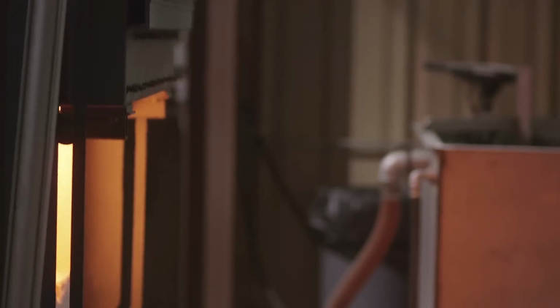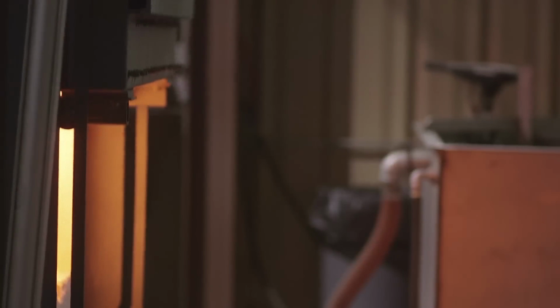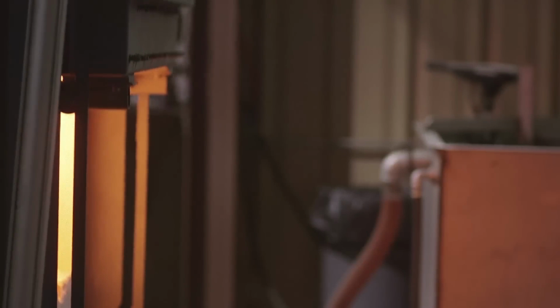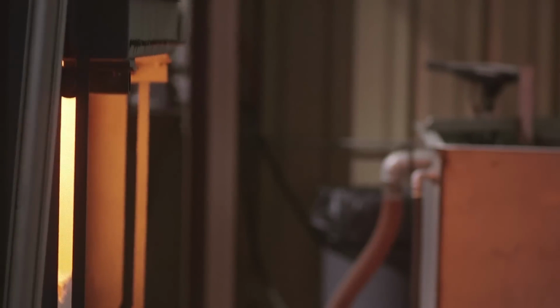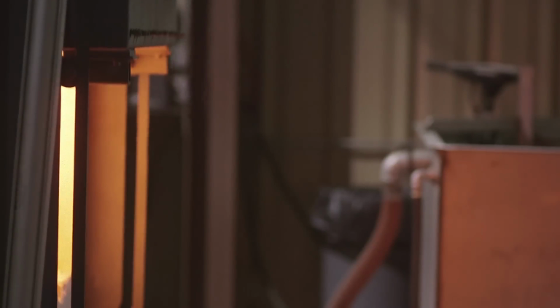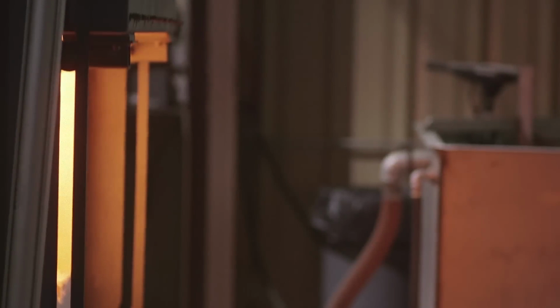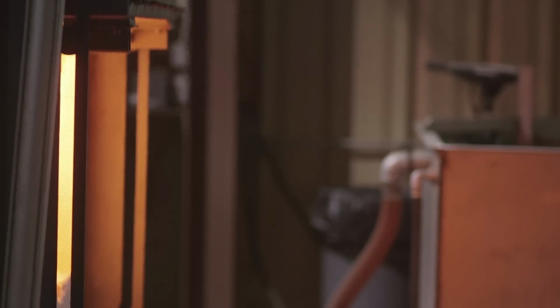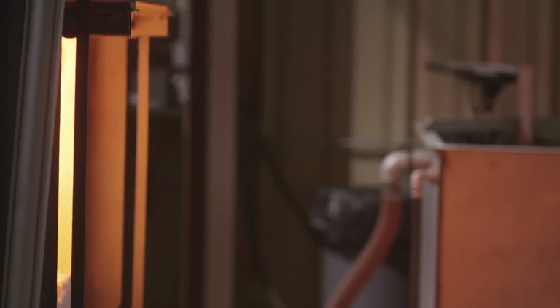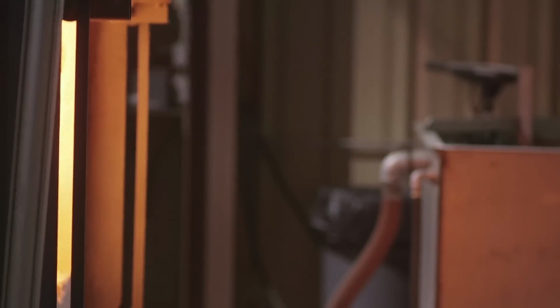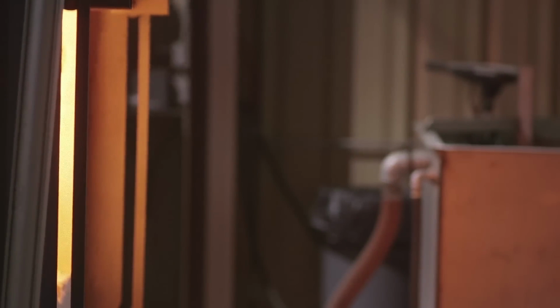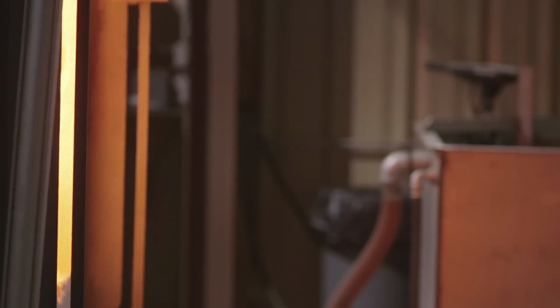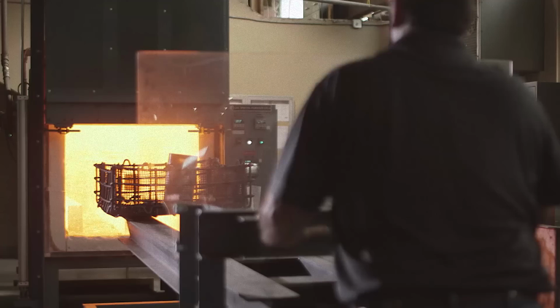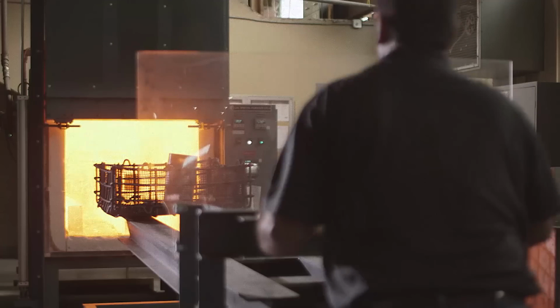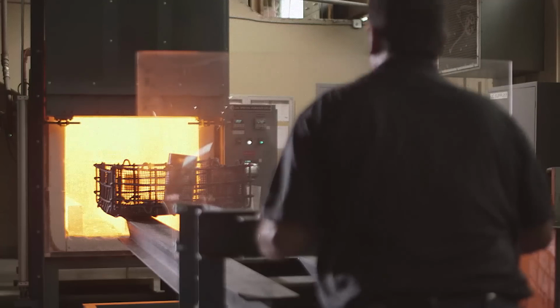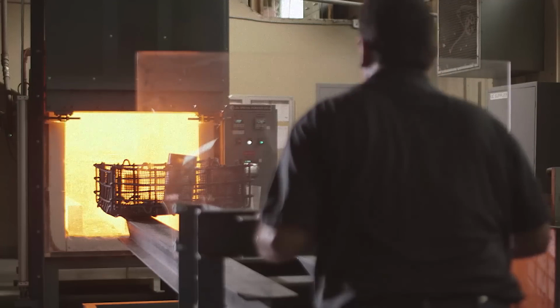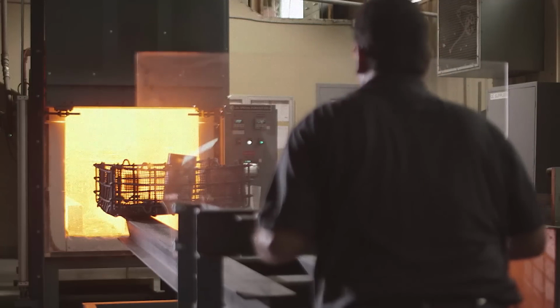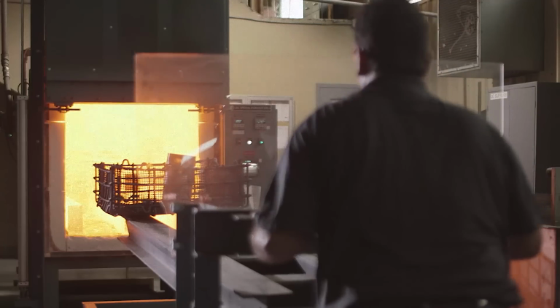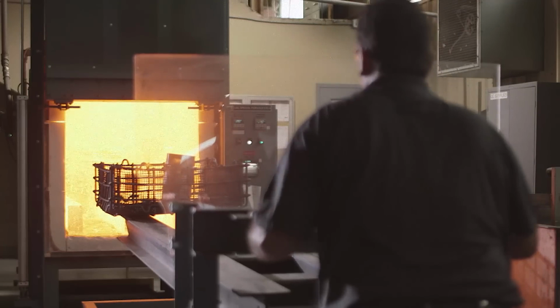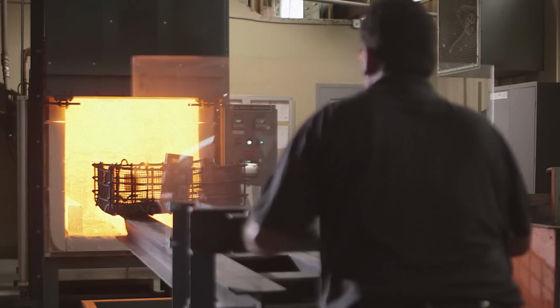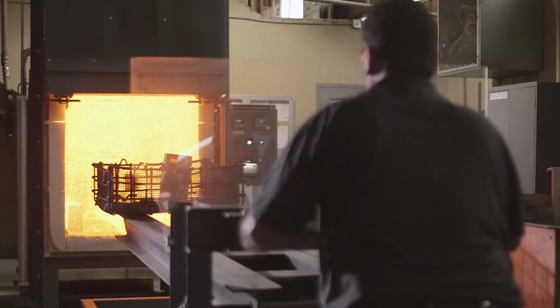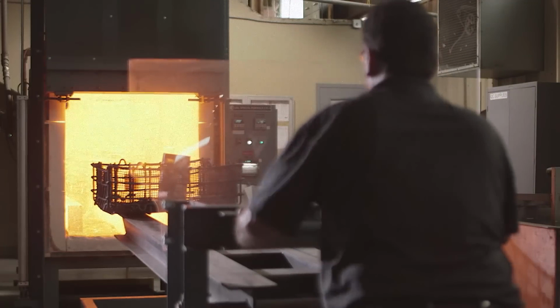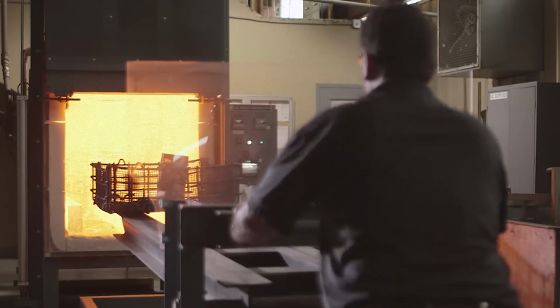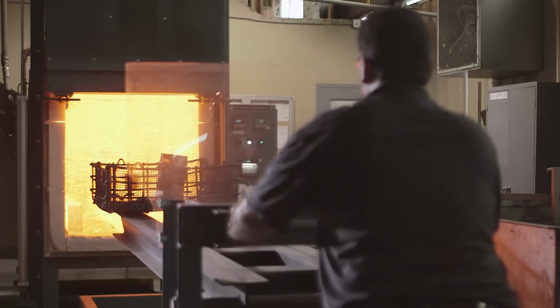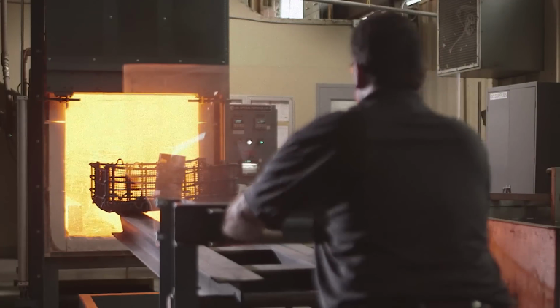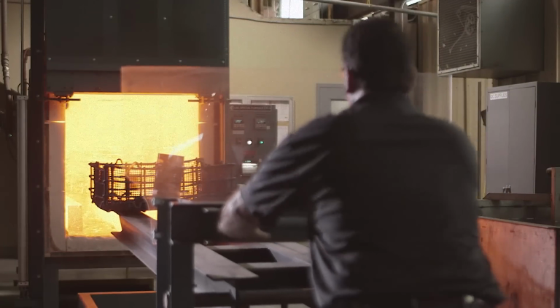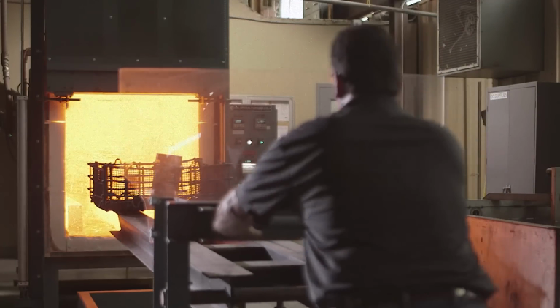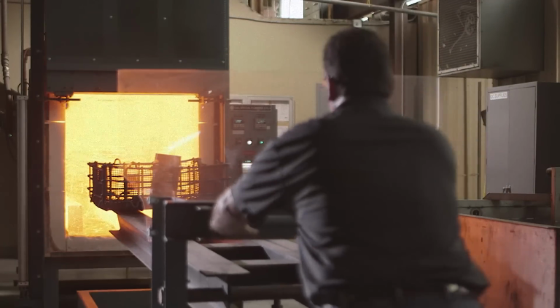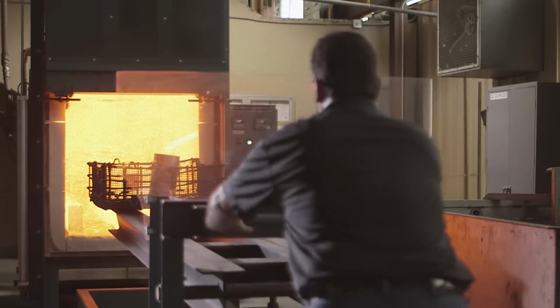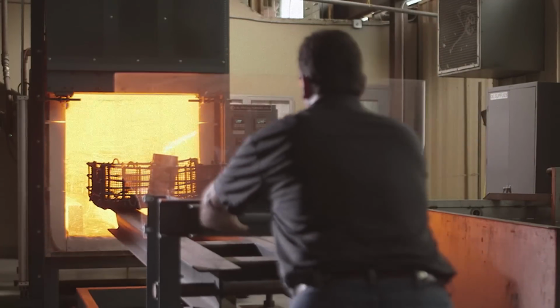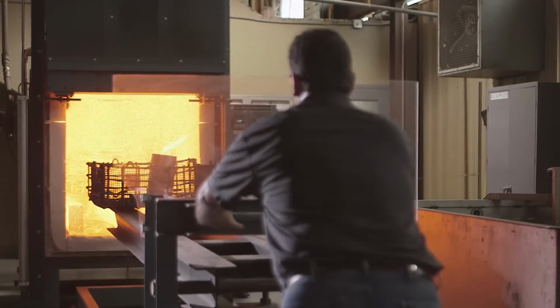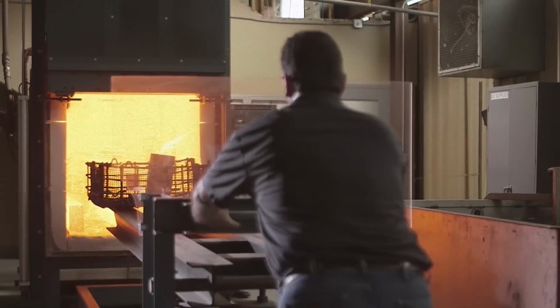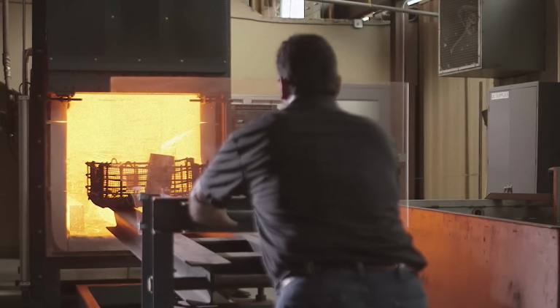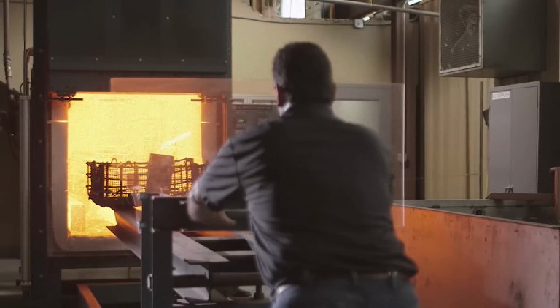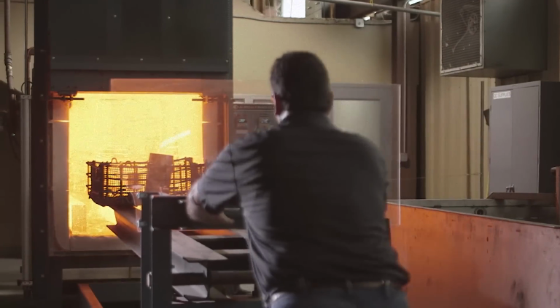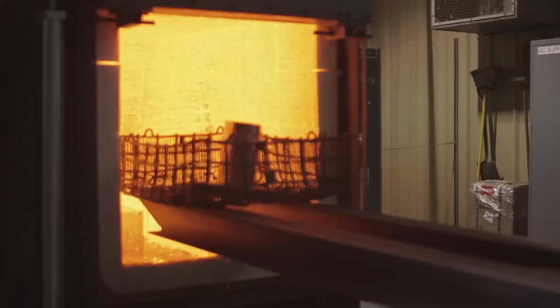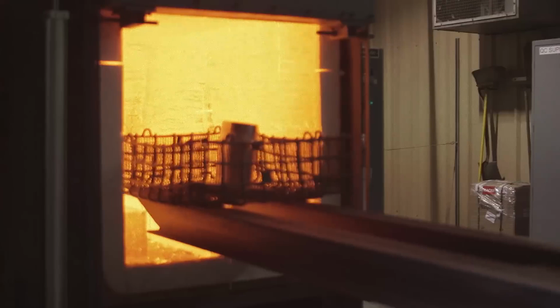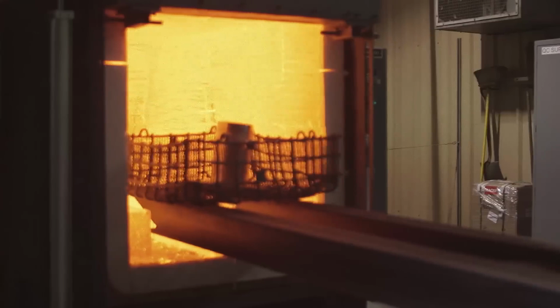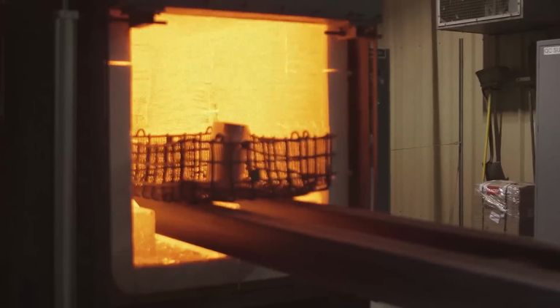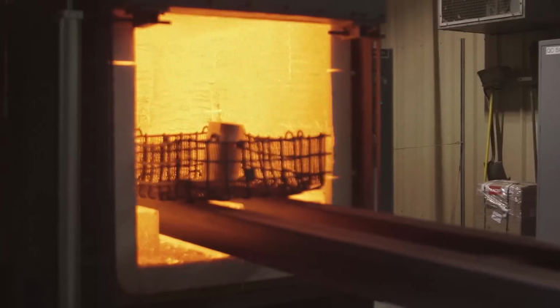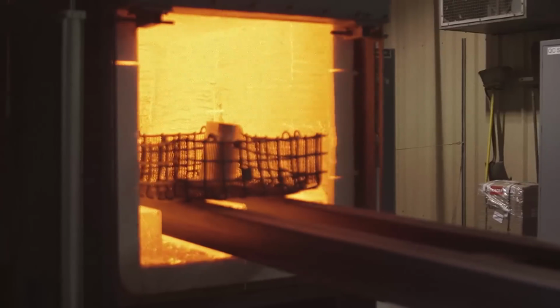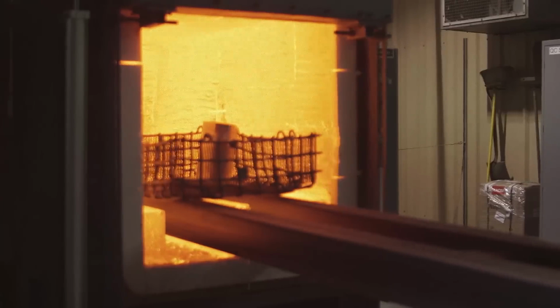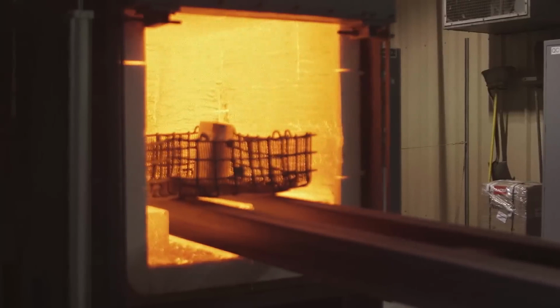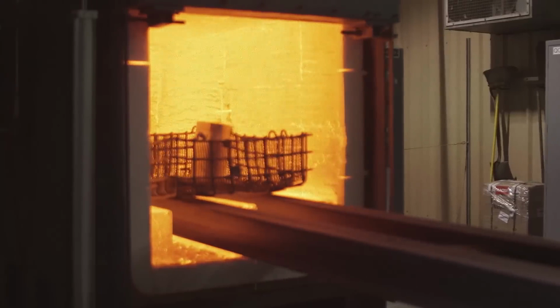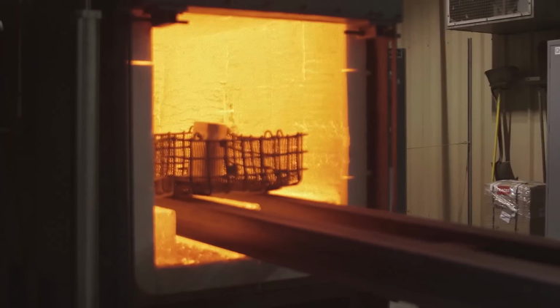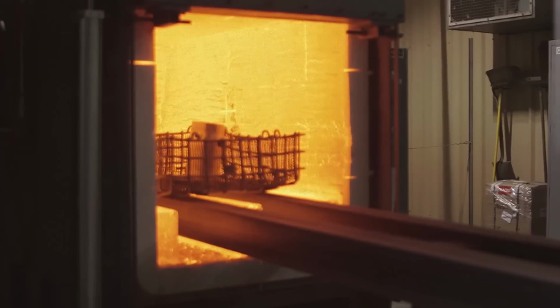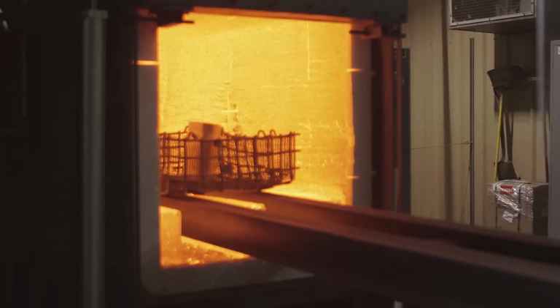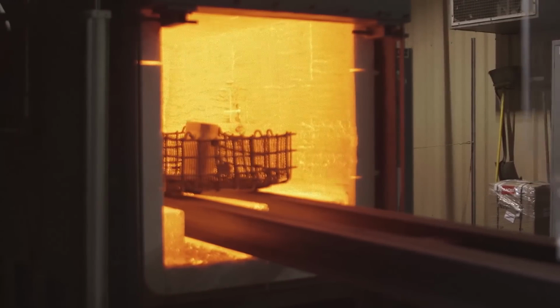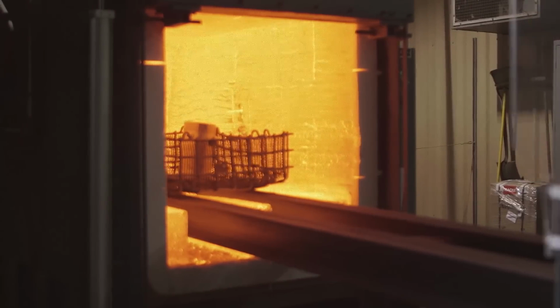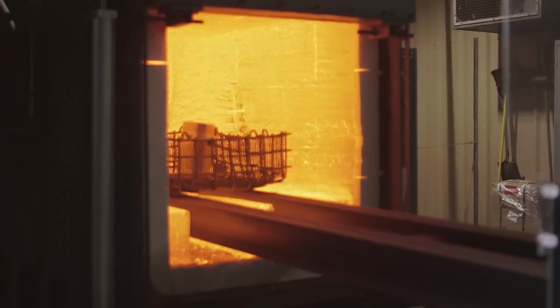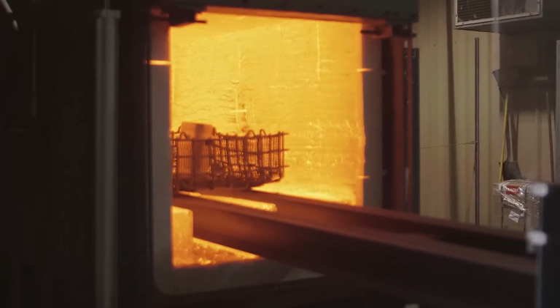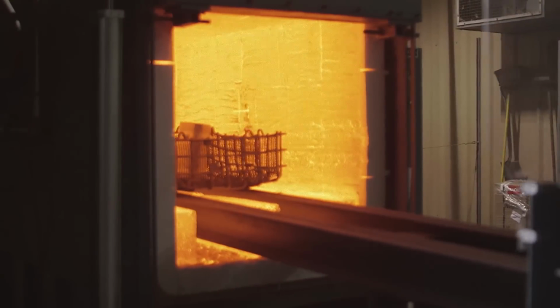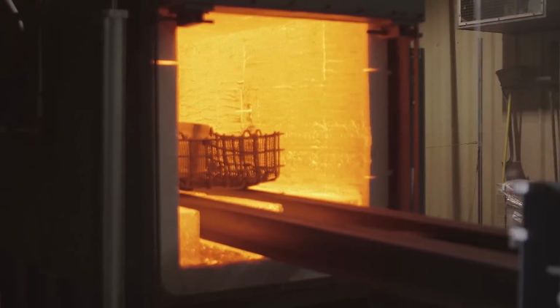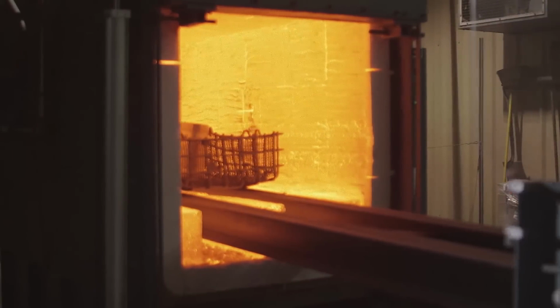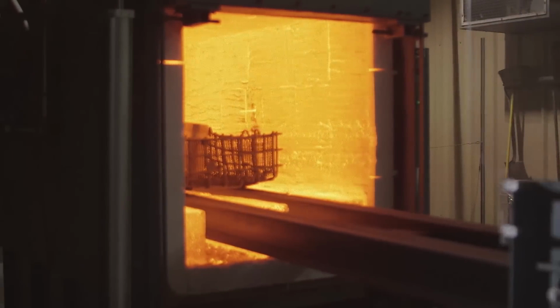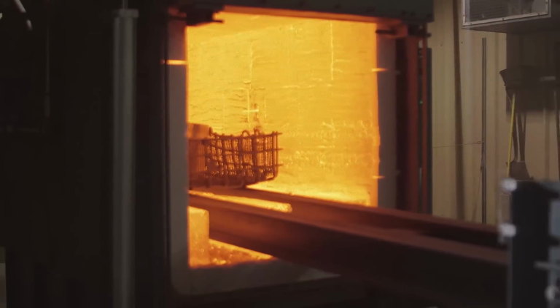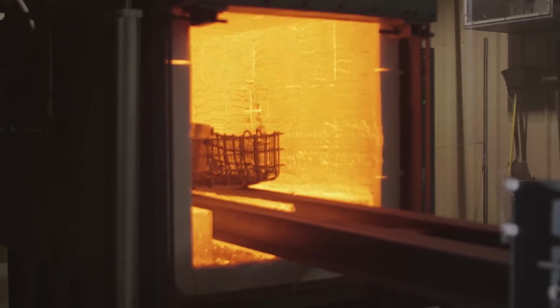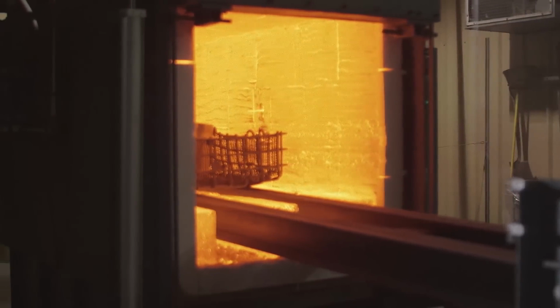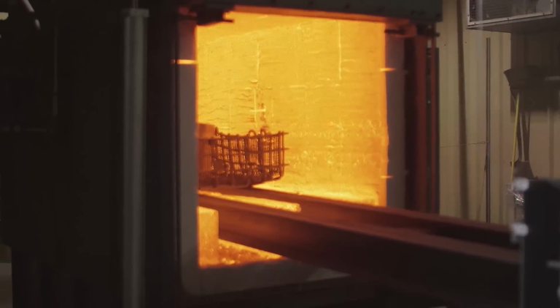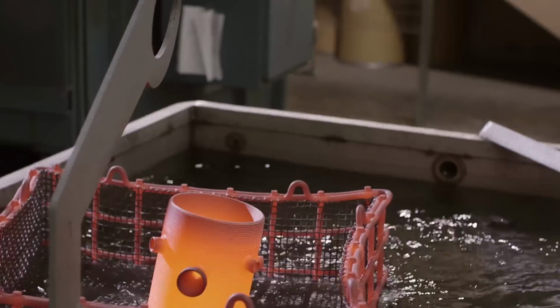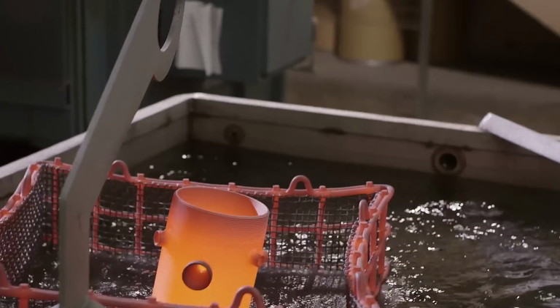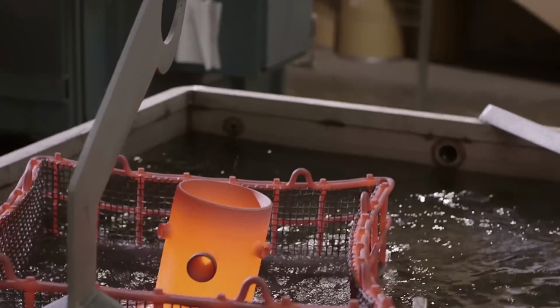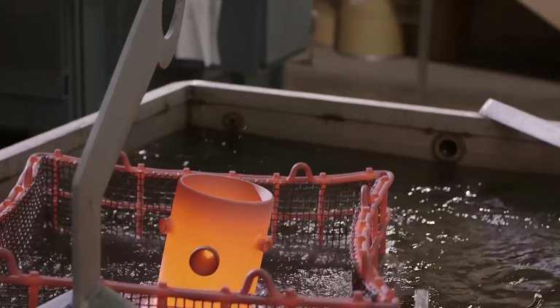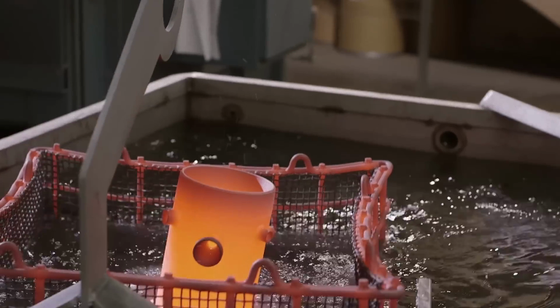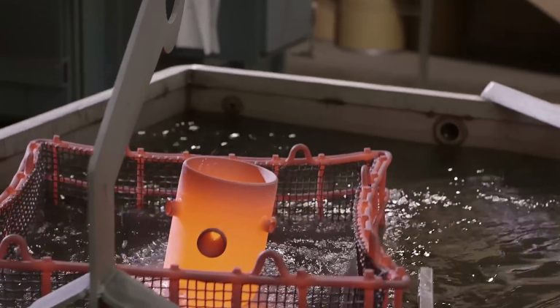Many manufactured components require a heat-treating process, and our in-house furnace is up to the task.